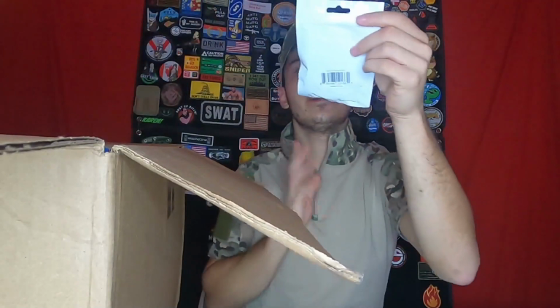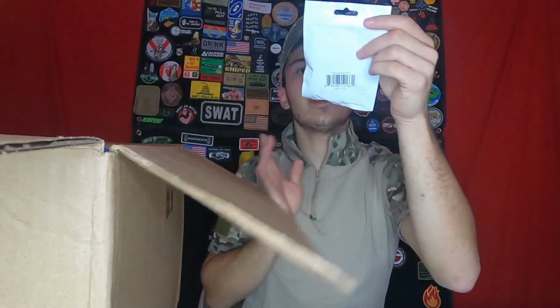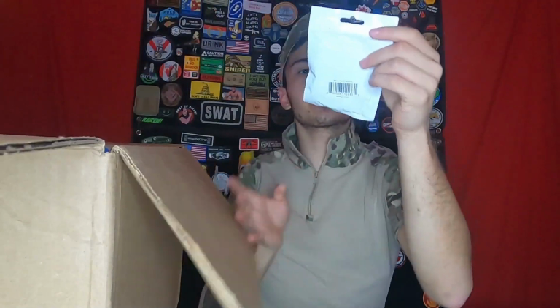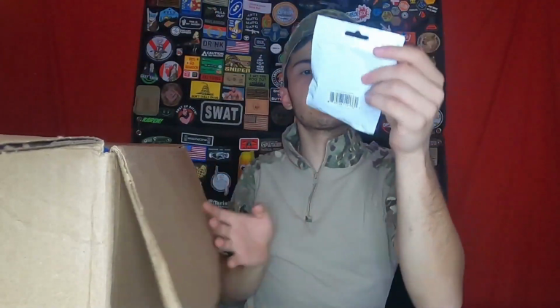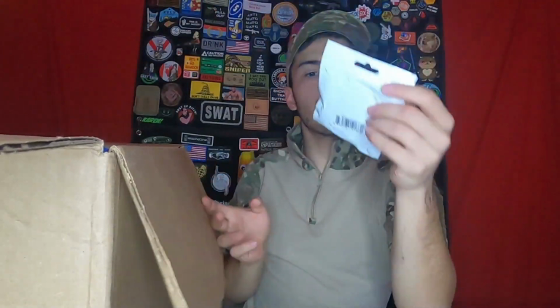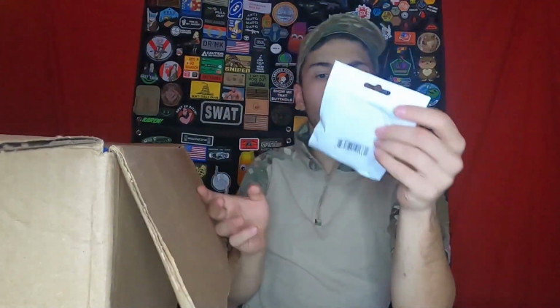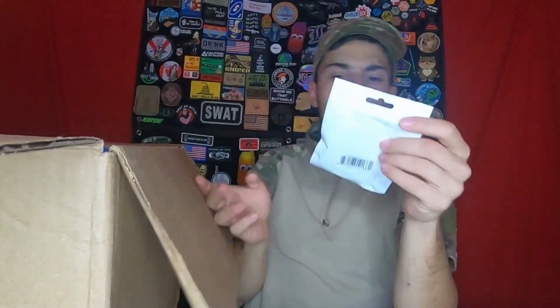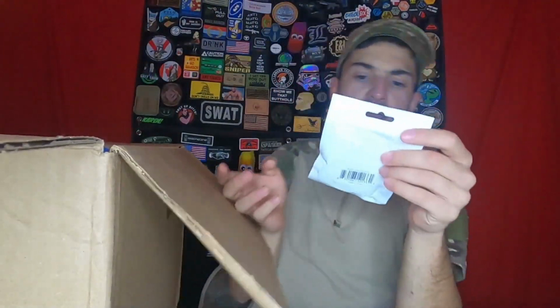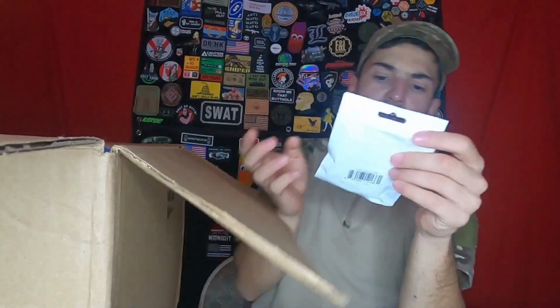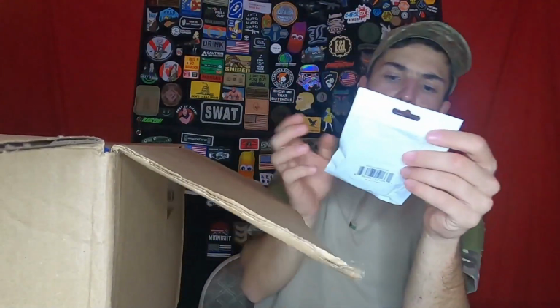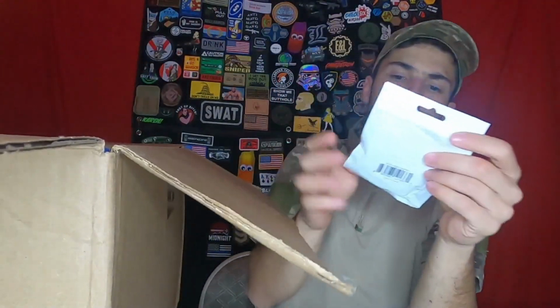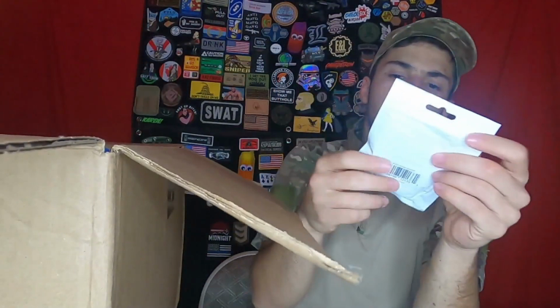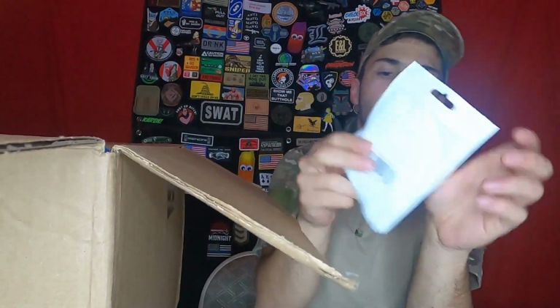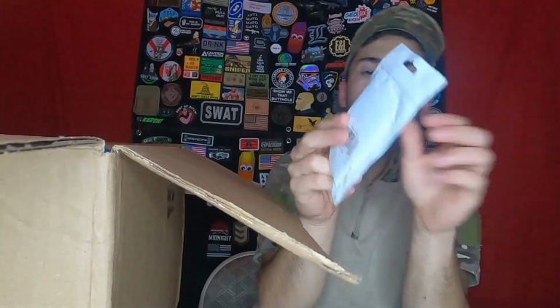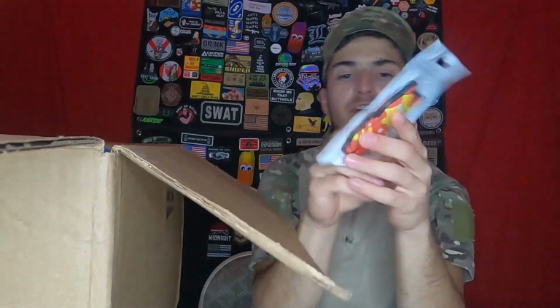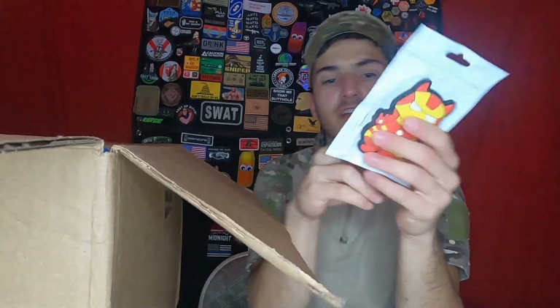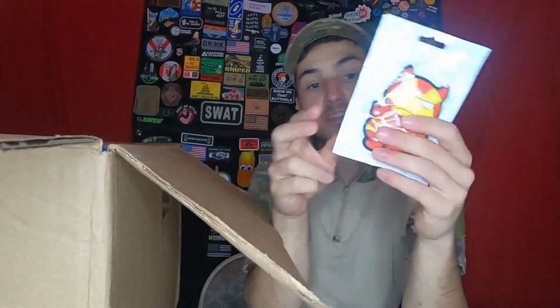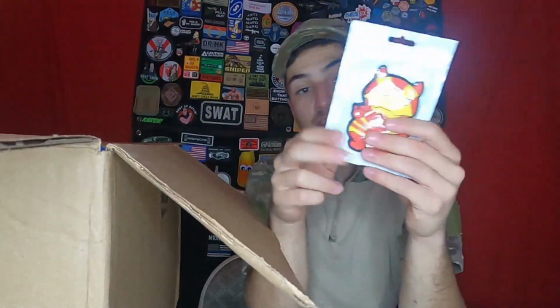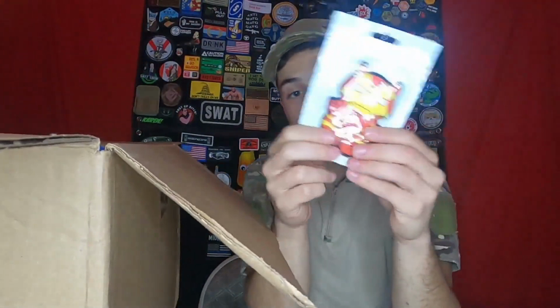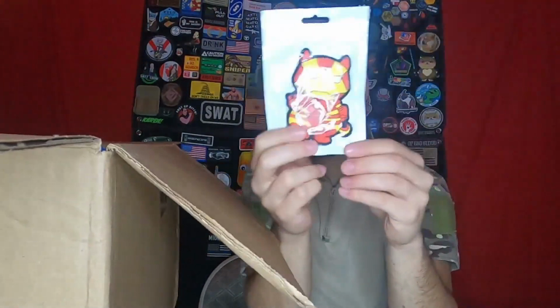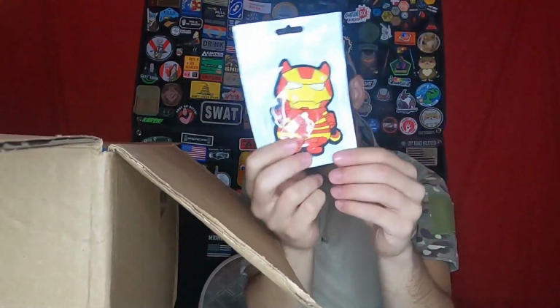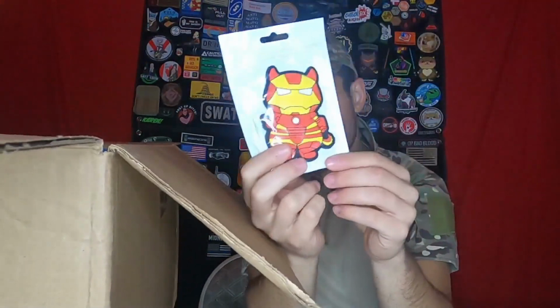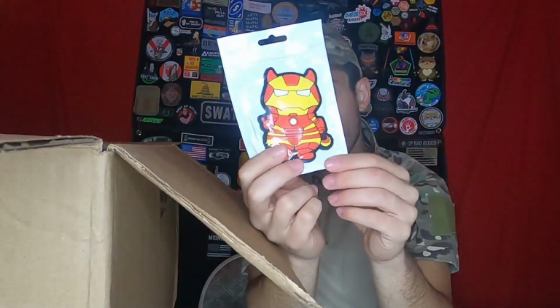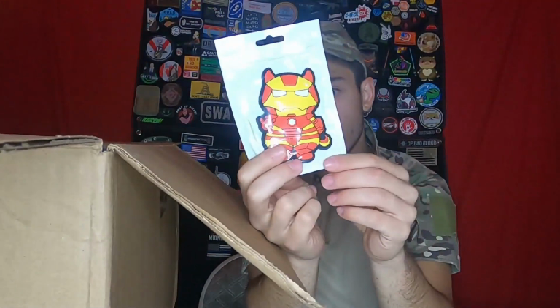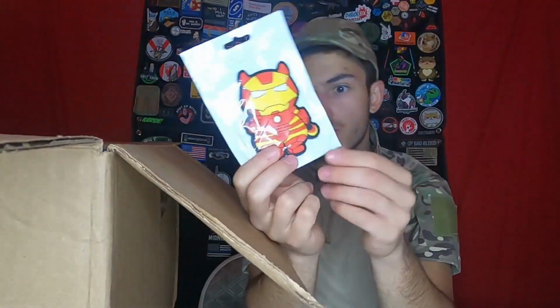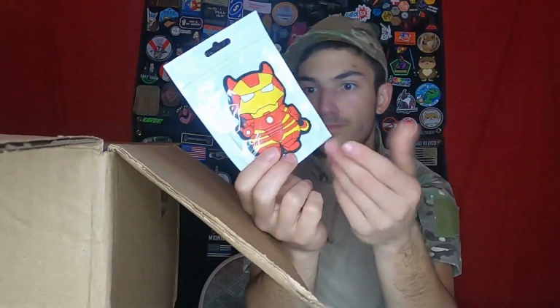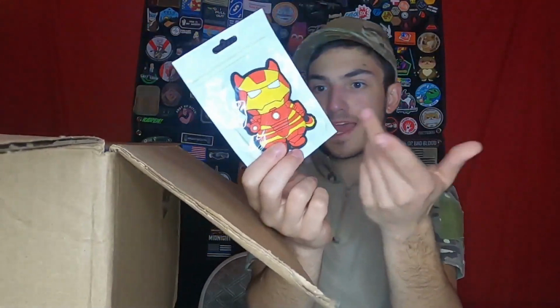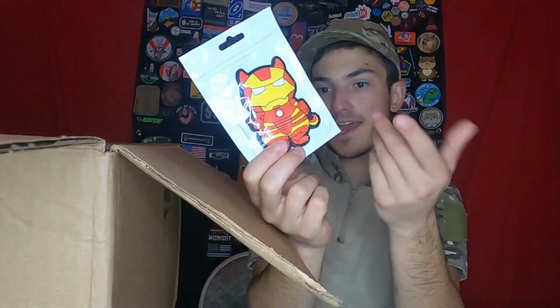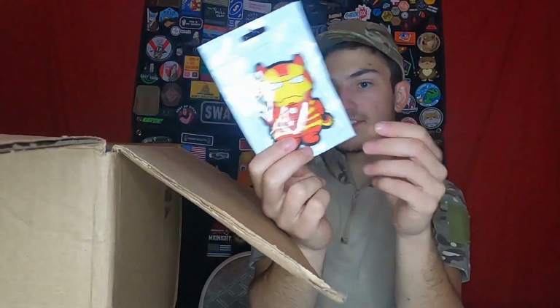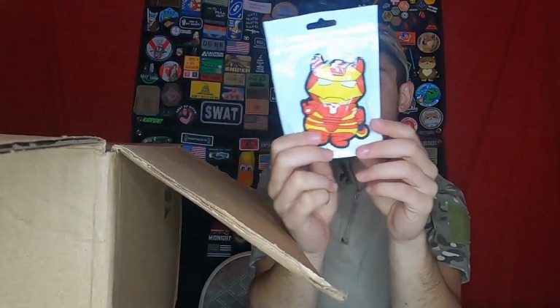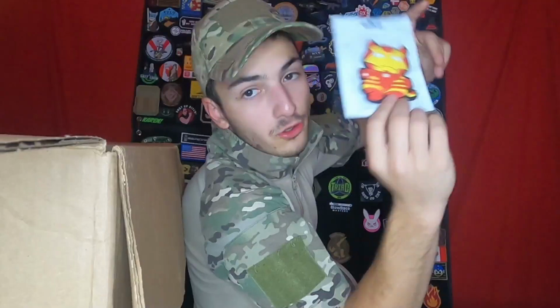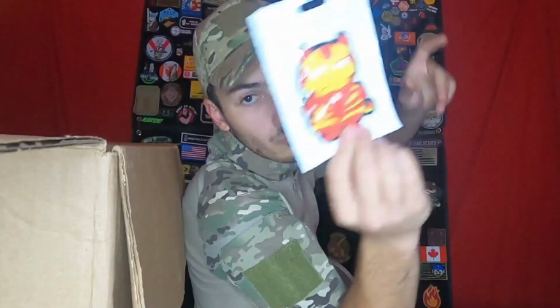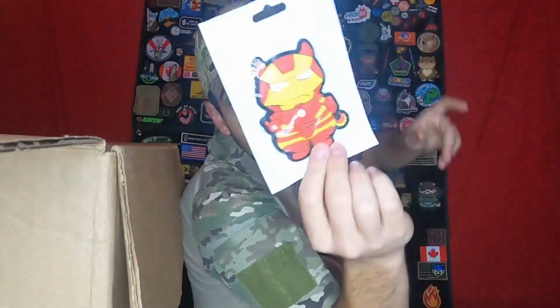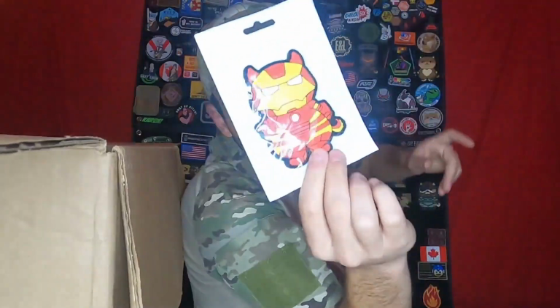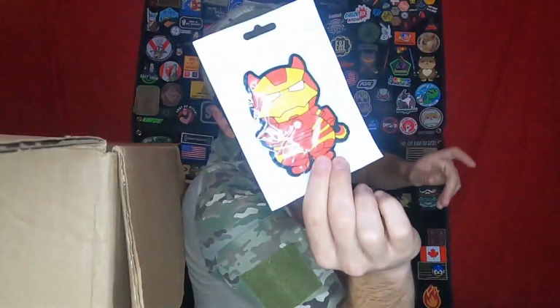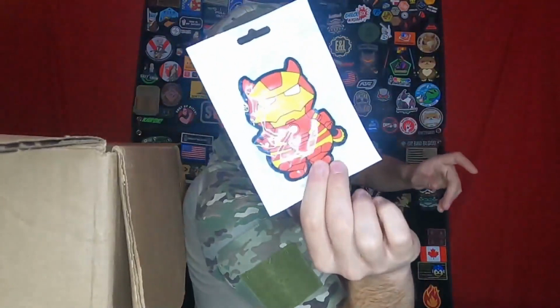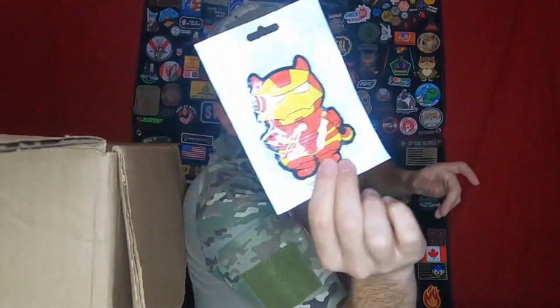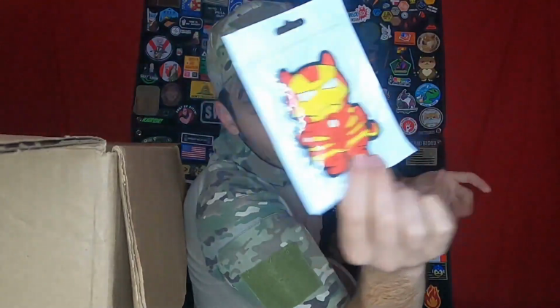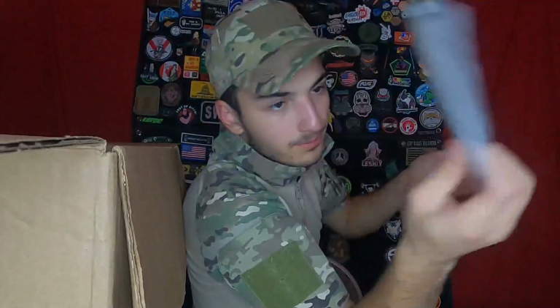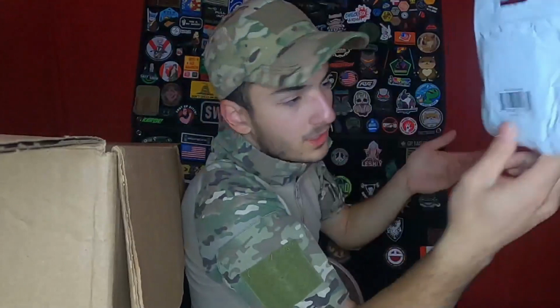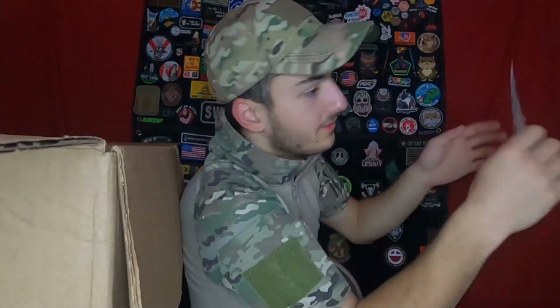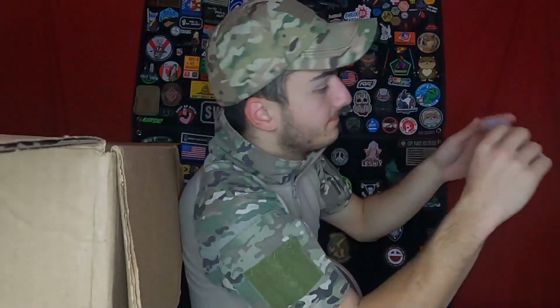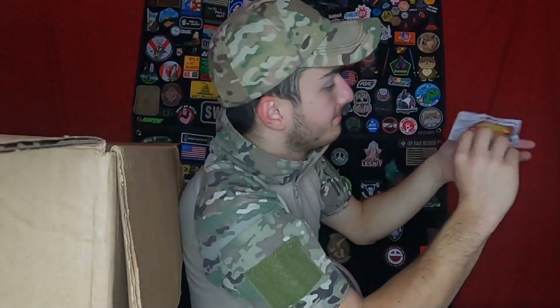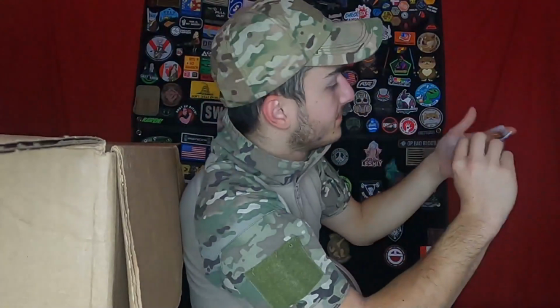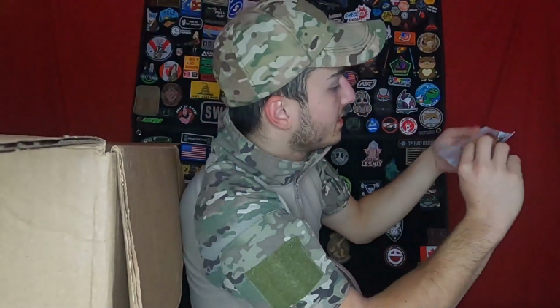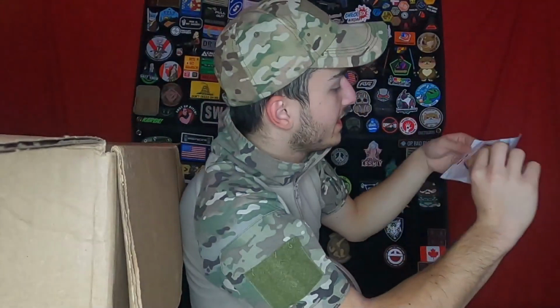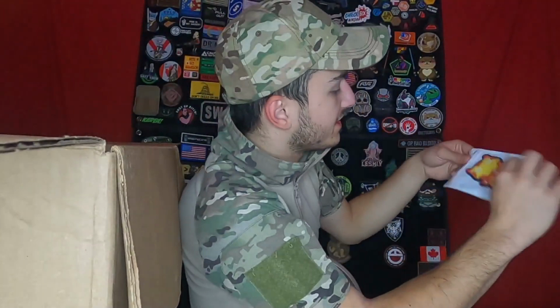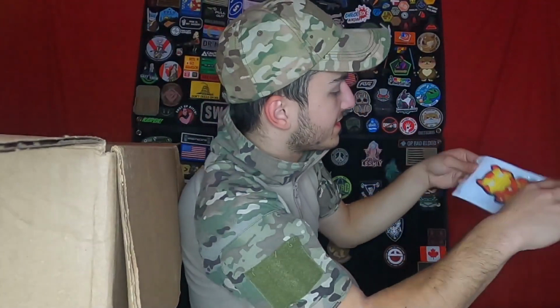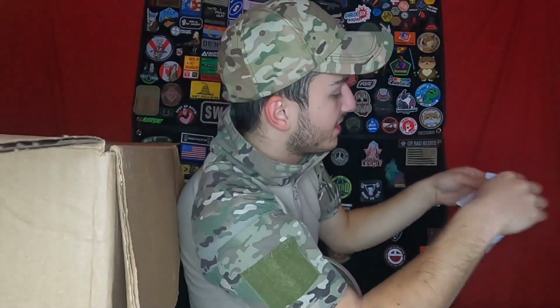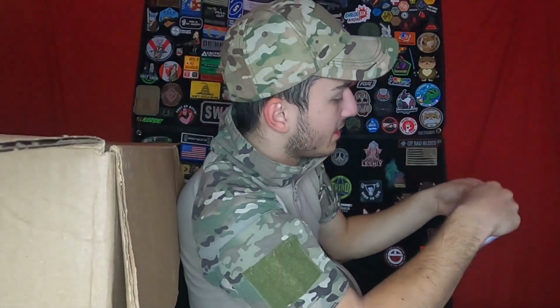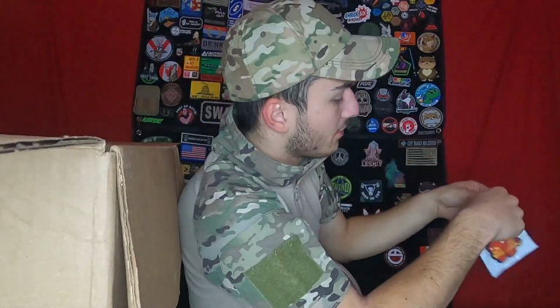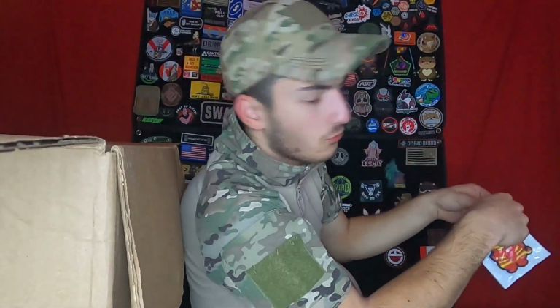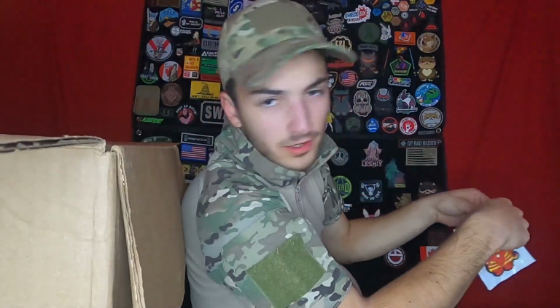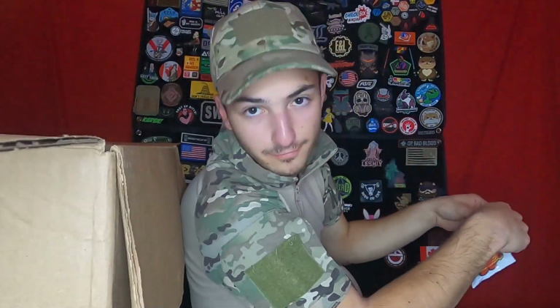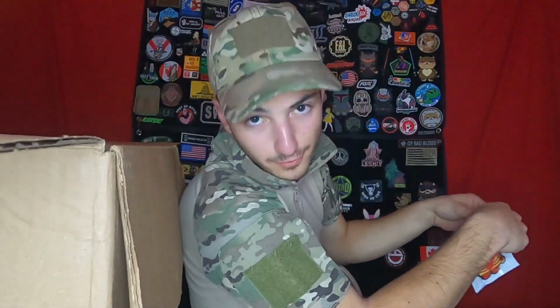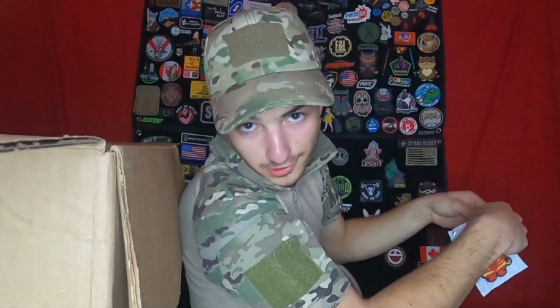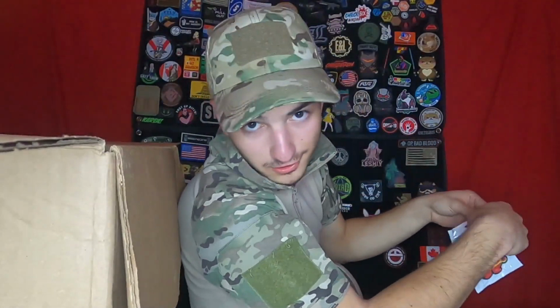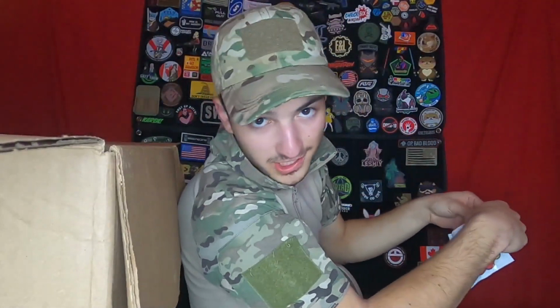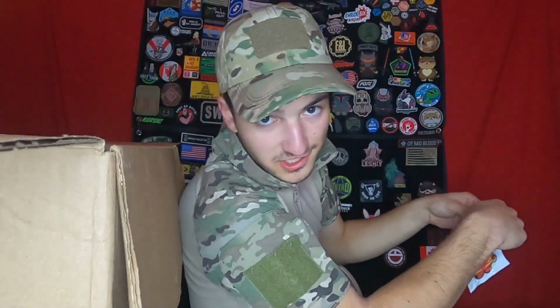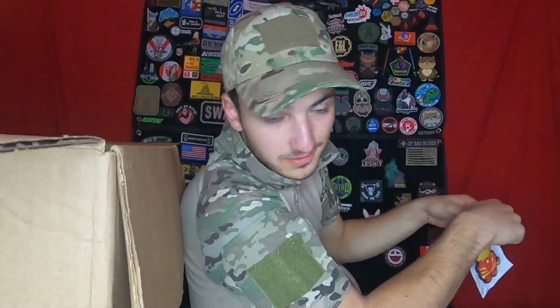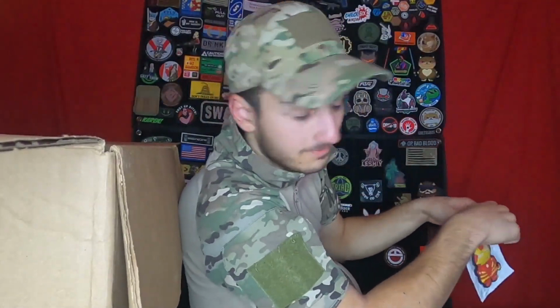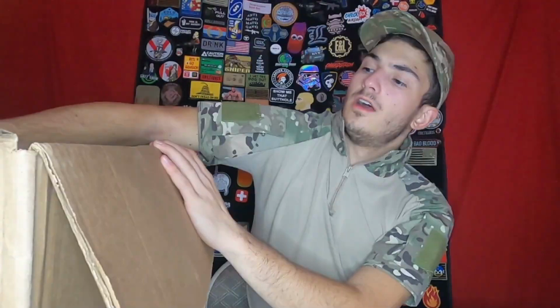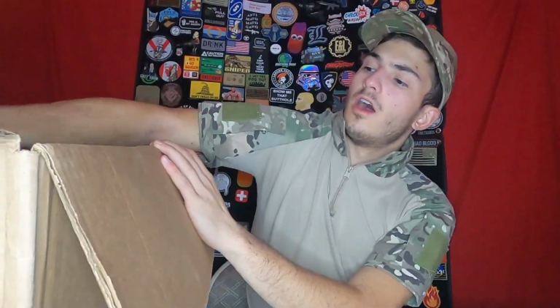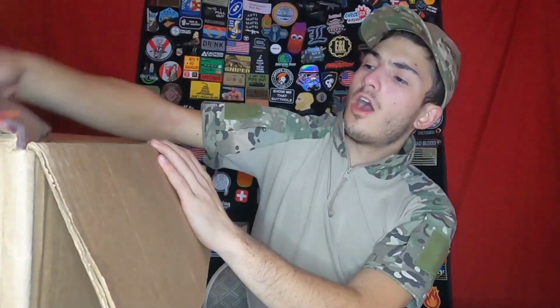Next up we have another Doge patch. We already have this one, but neat — another one for our collection.